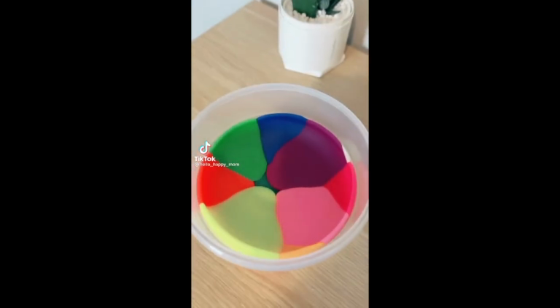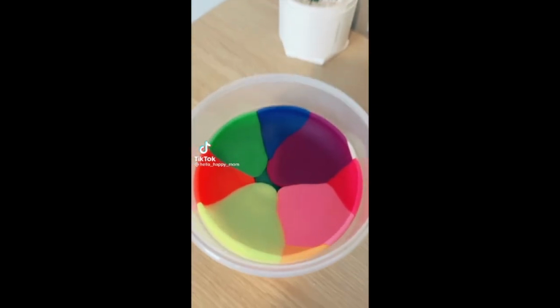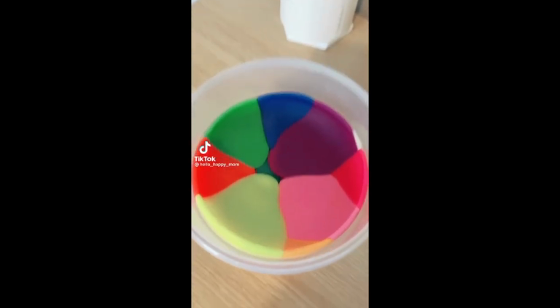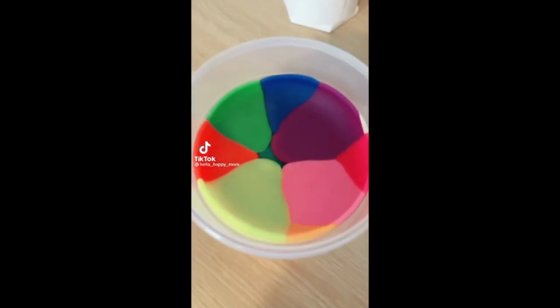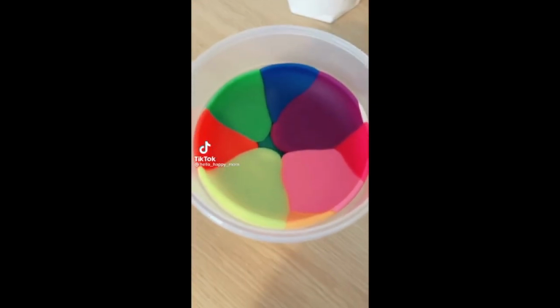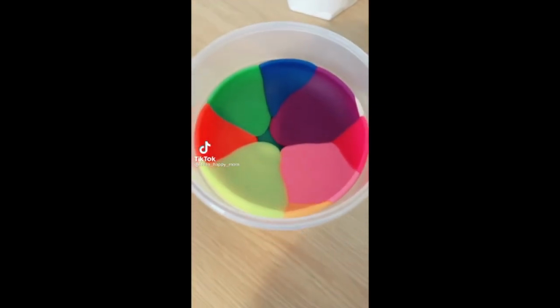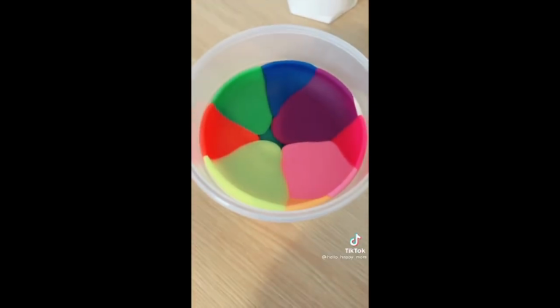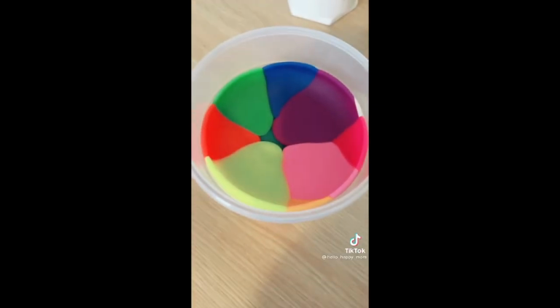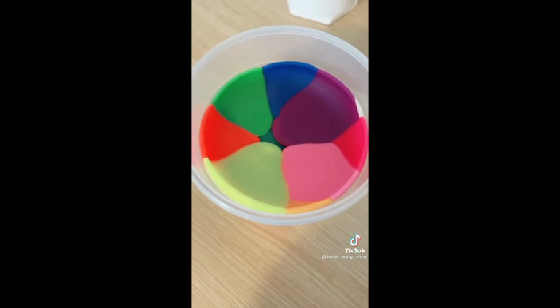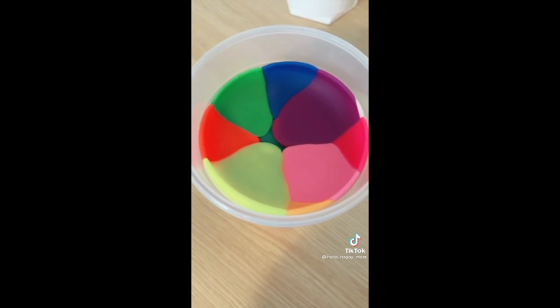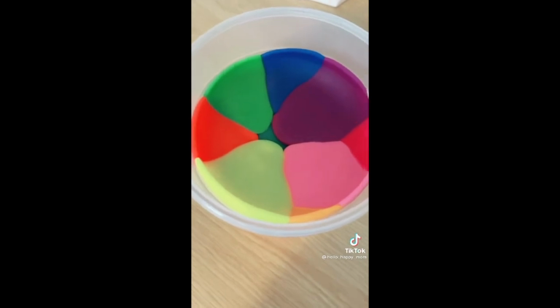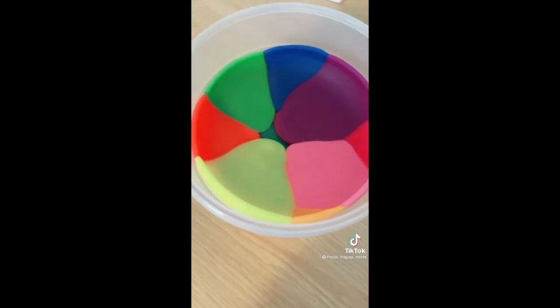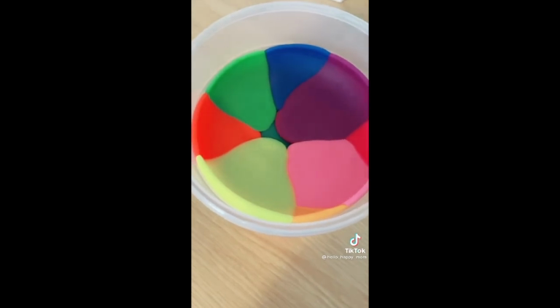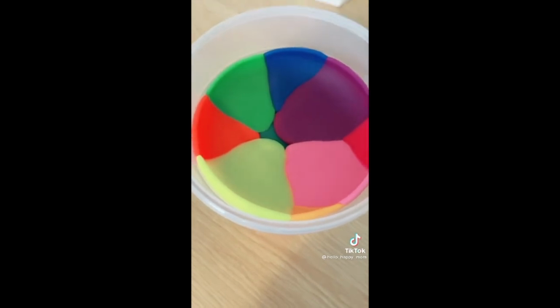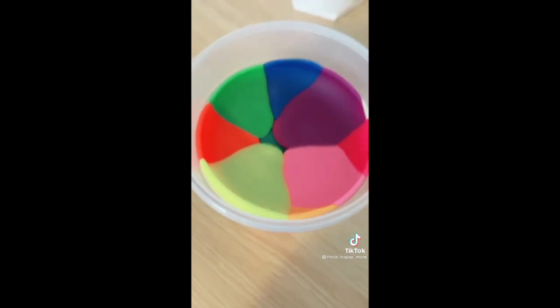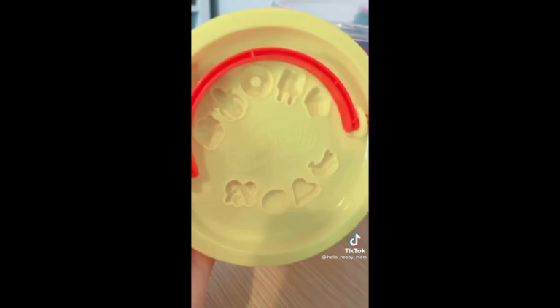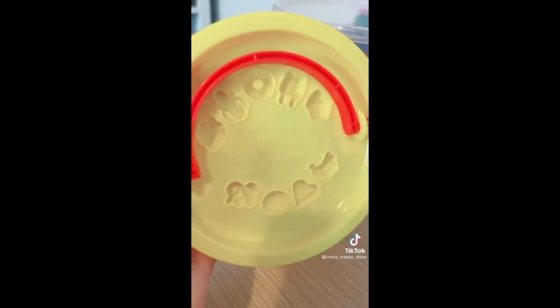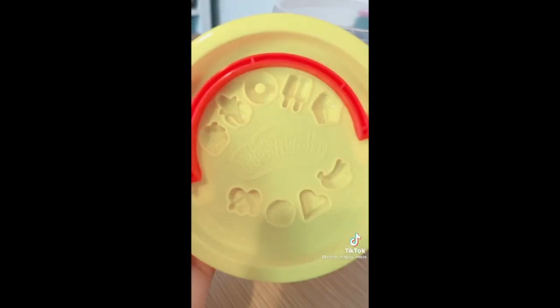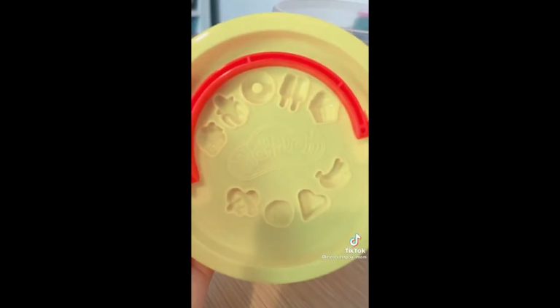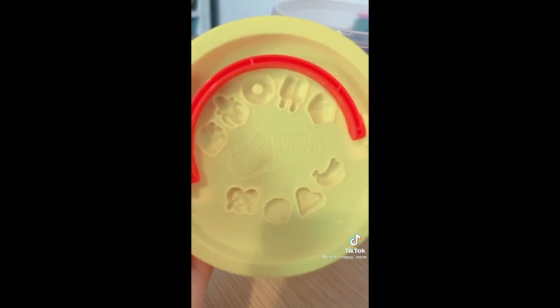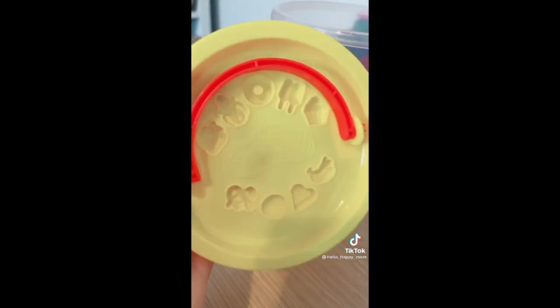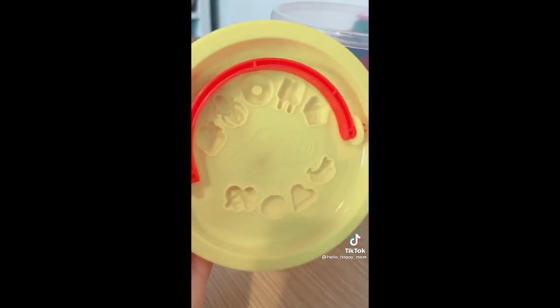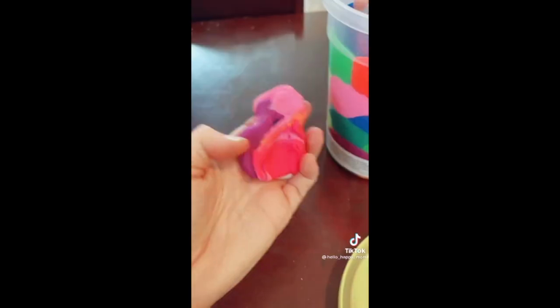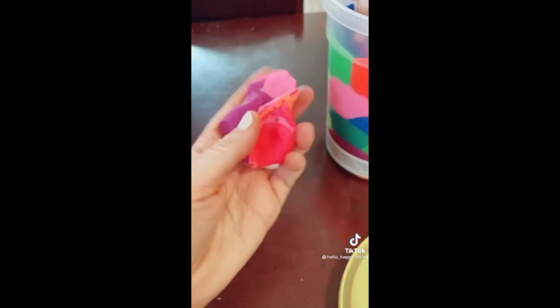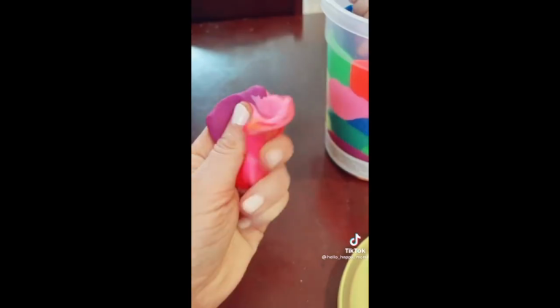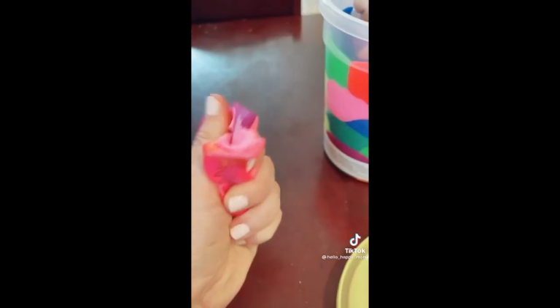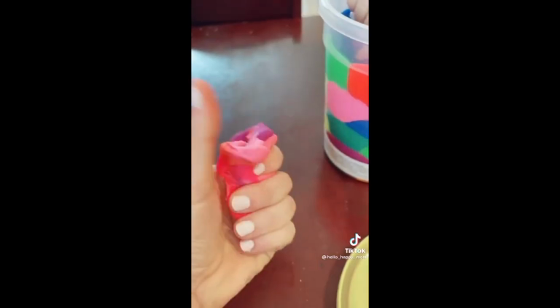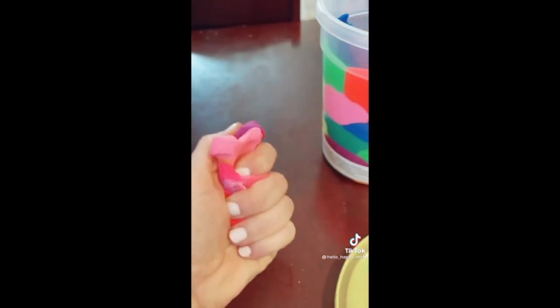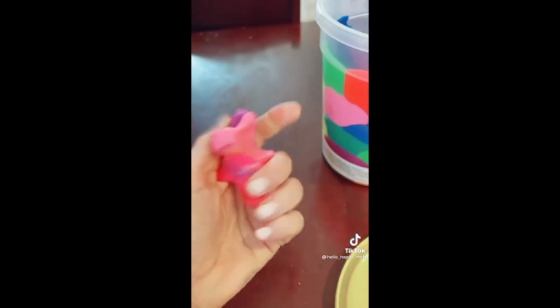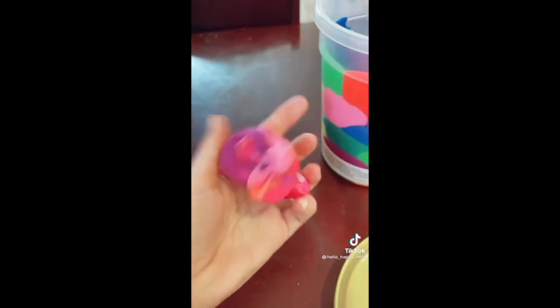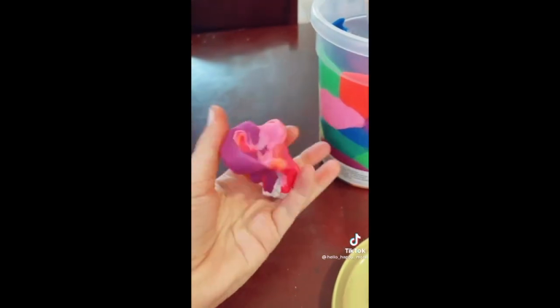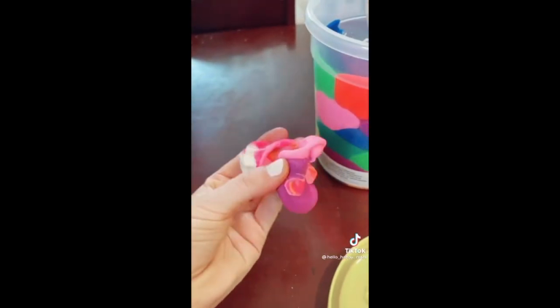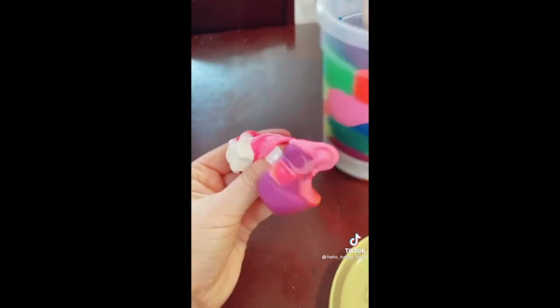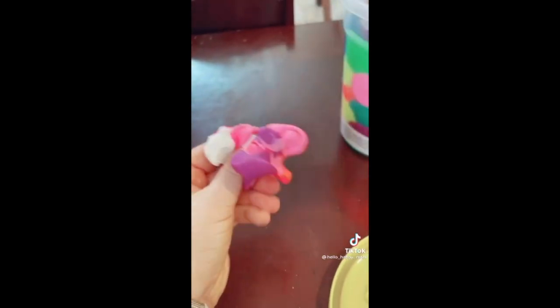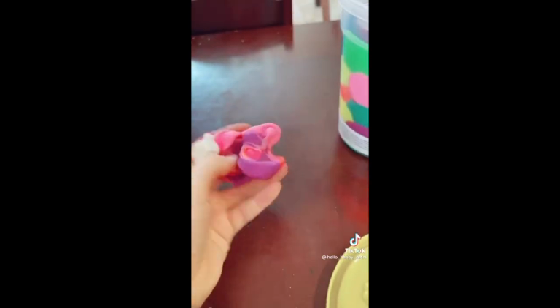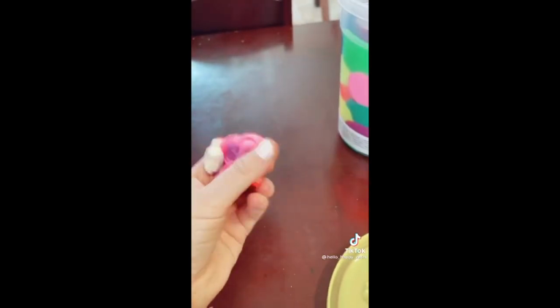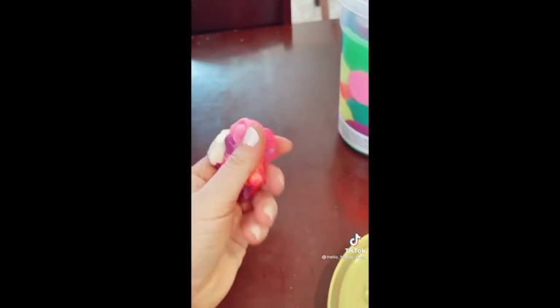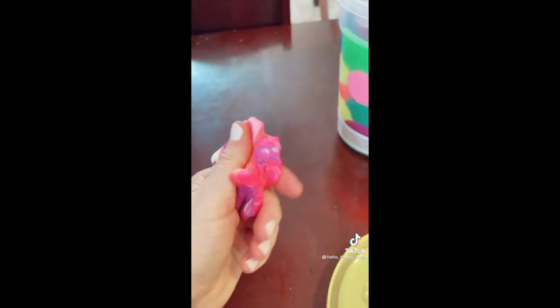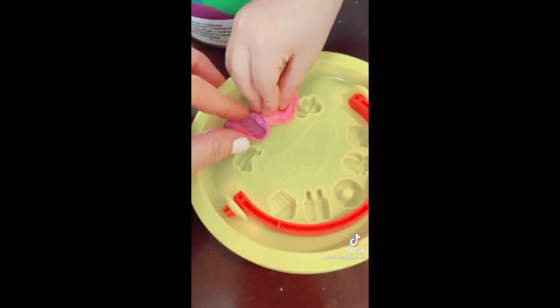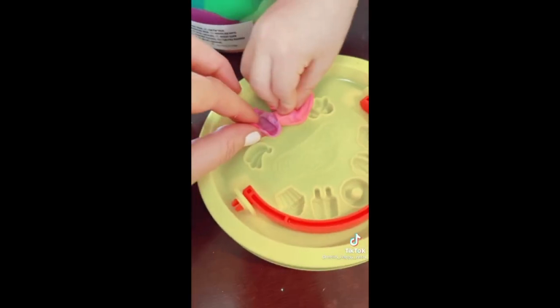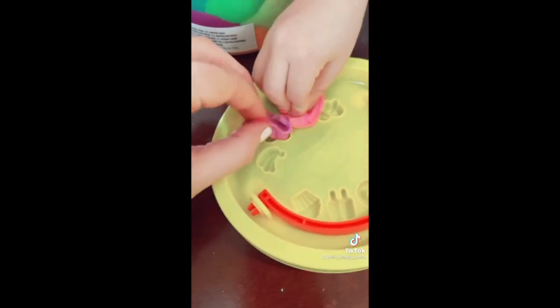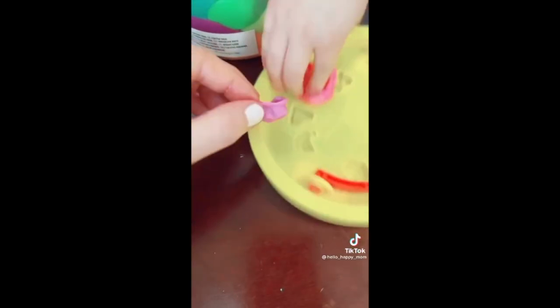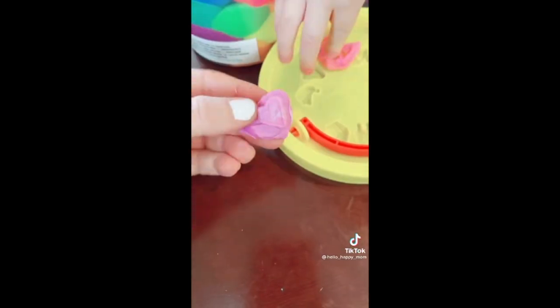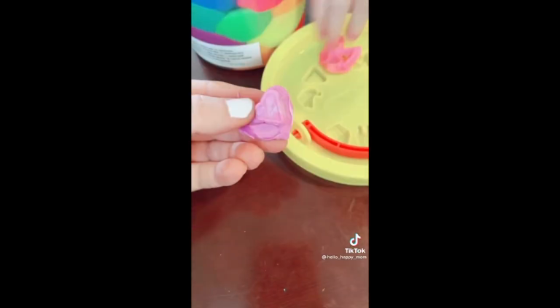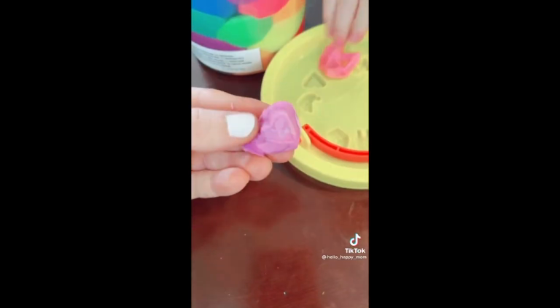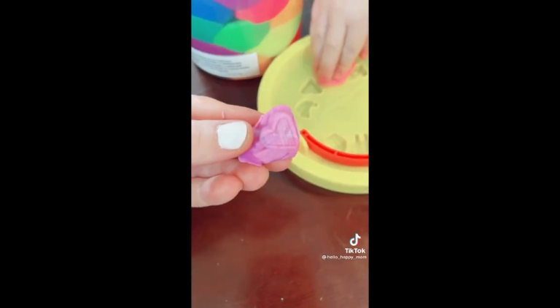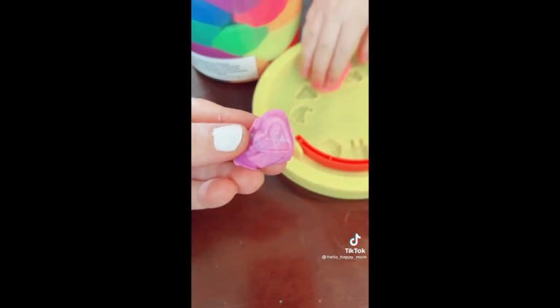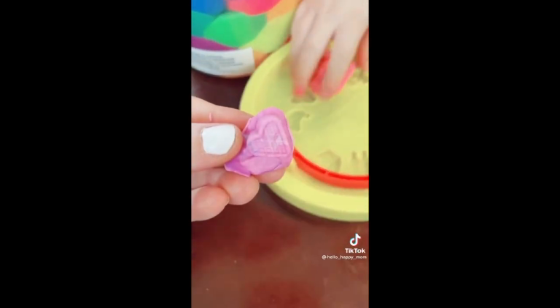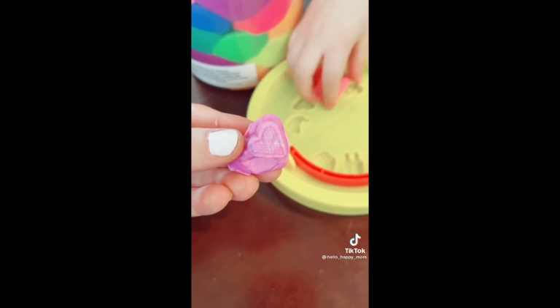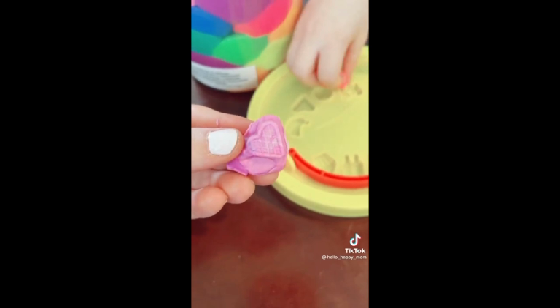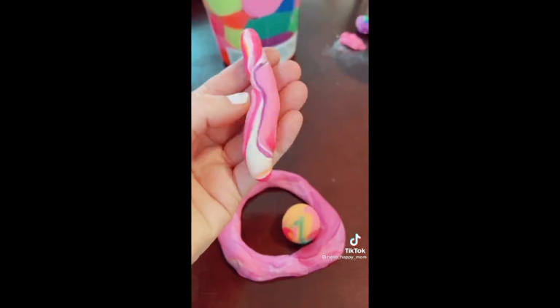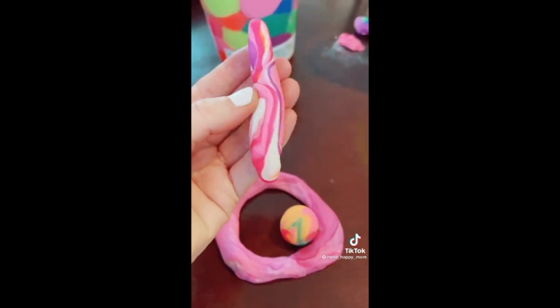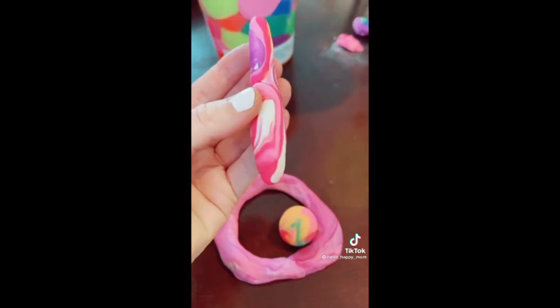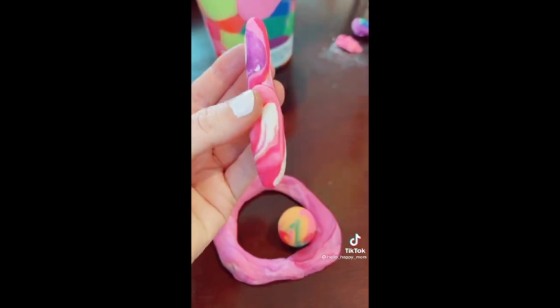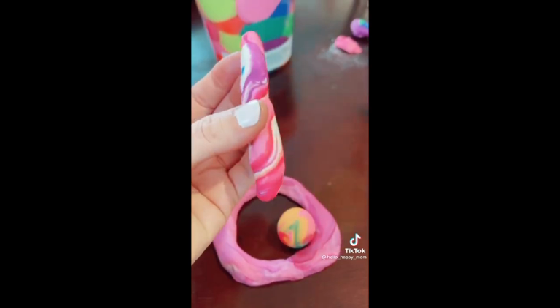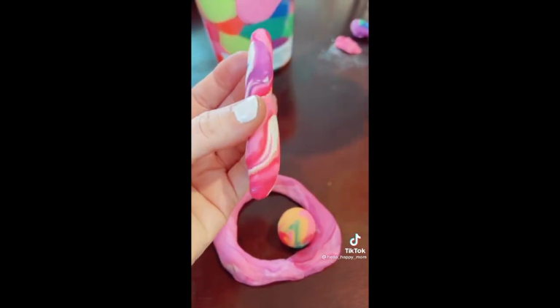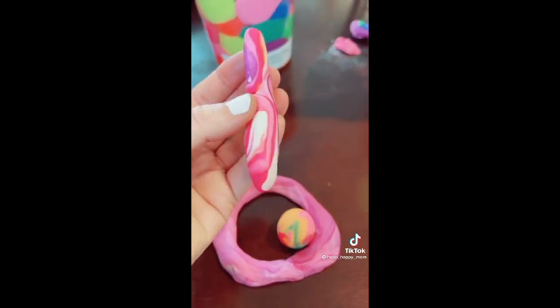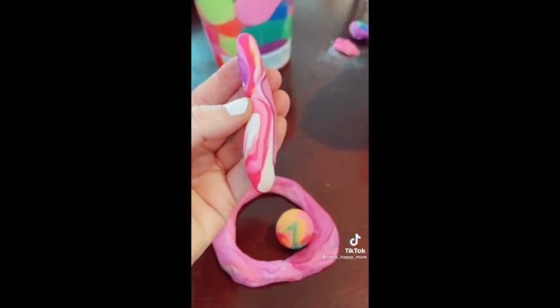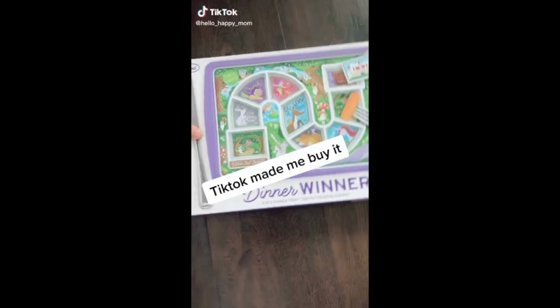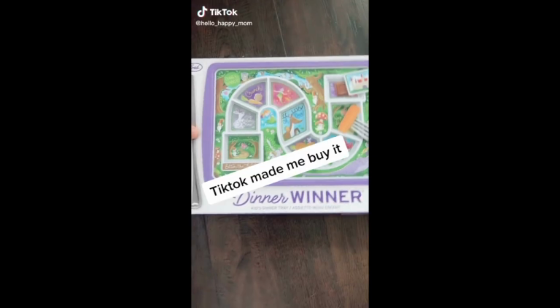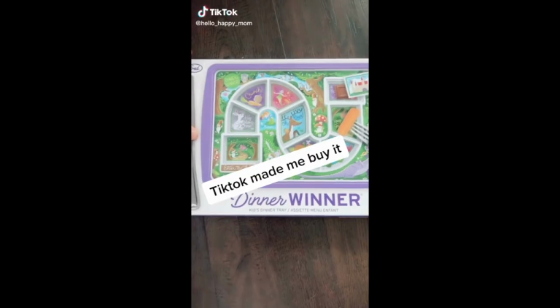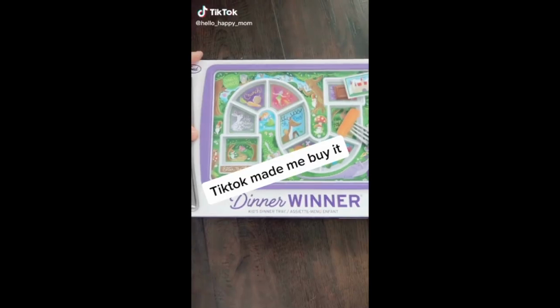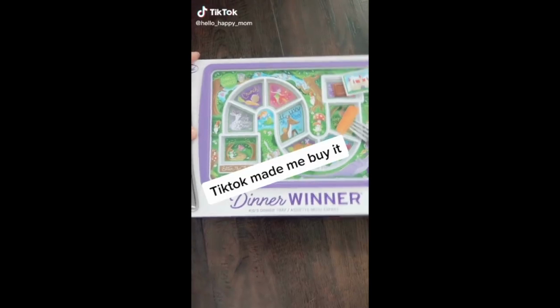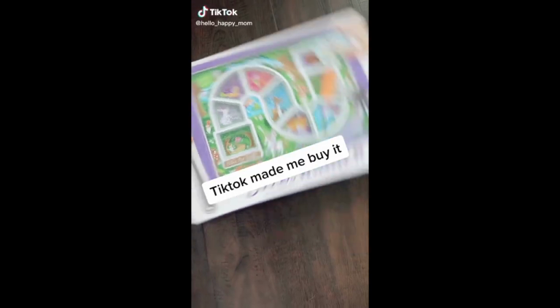Amazon favorites episode 130. Do you hate when your kids mix together the colors of Play-Doh? Well, this whole entire tub comes pre-mixed for you — it even has cute little molds on the lid. My kids had so much fun with it.